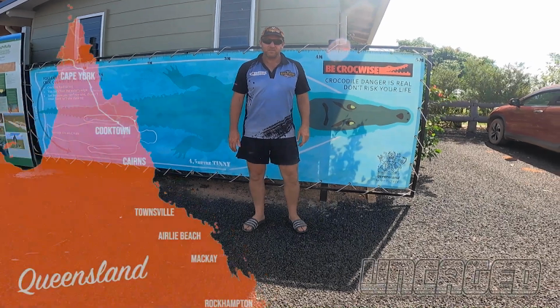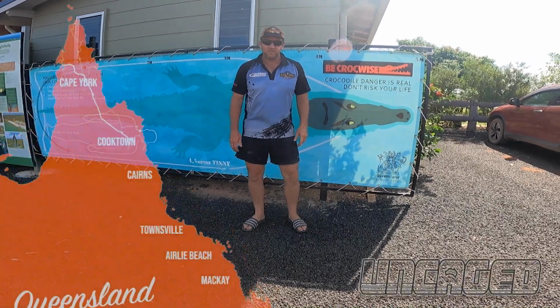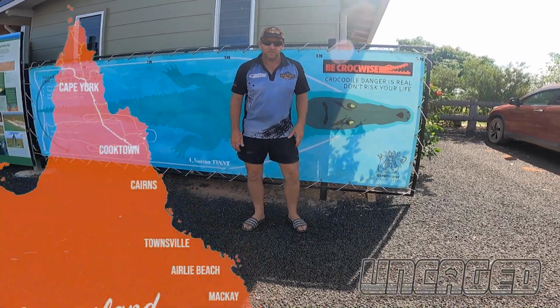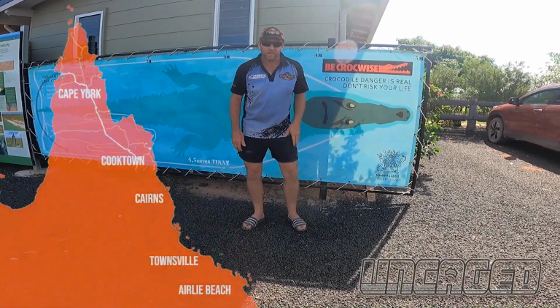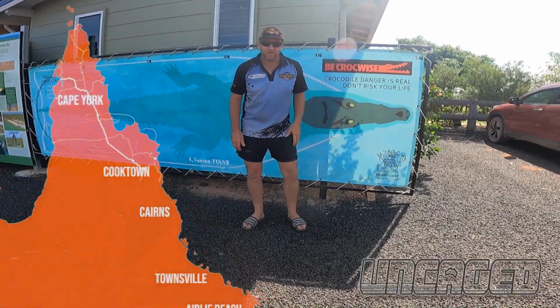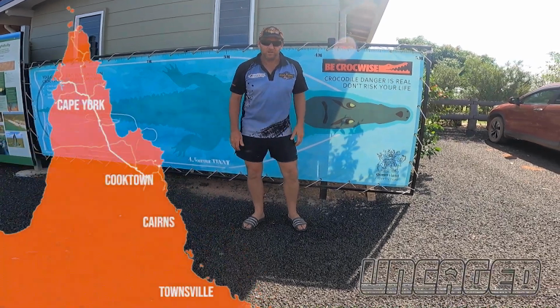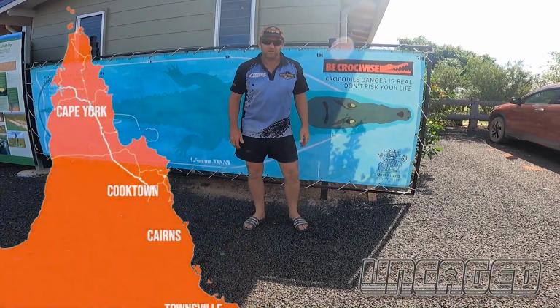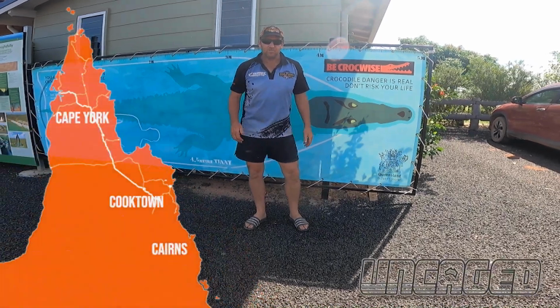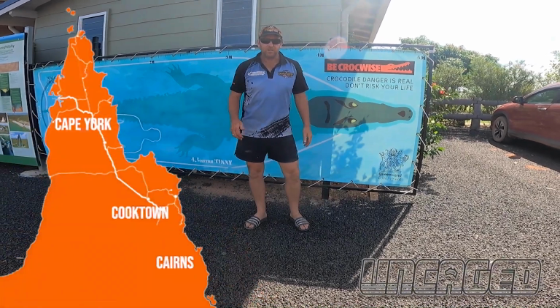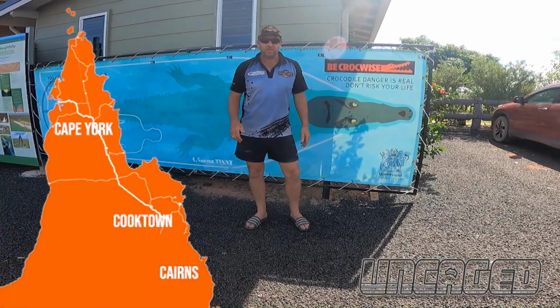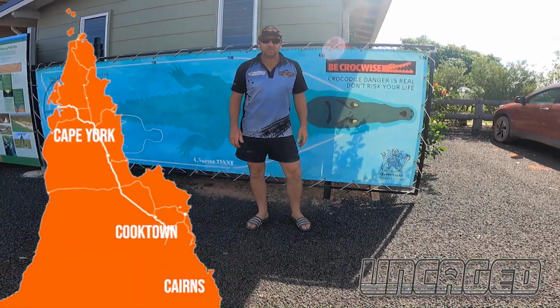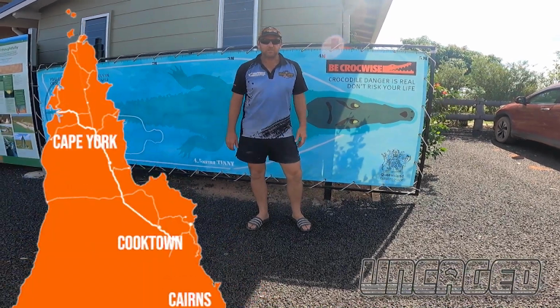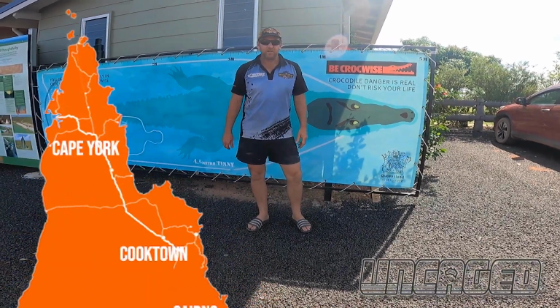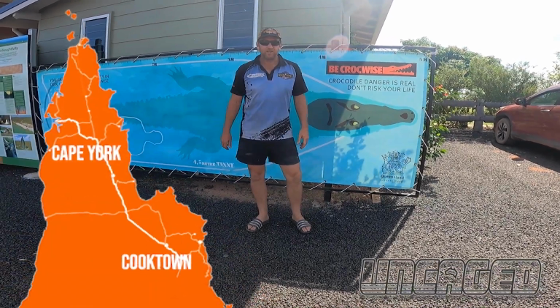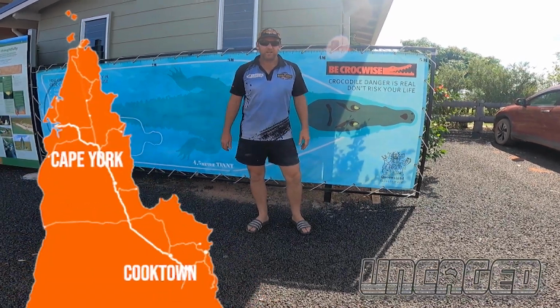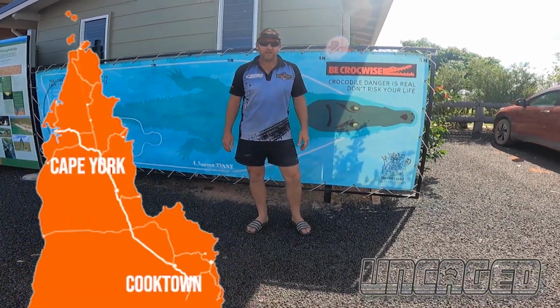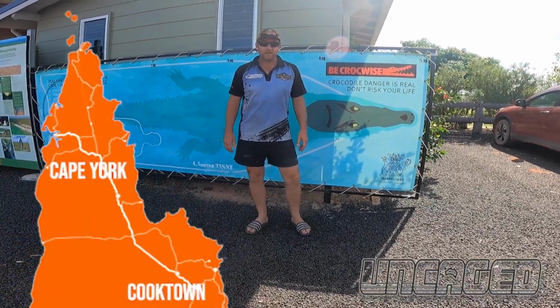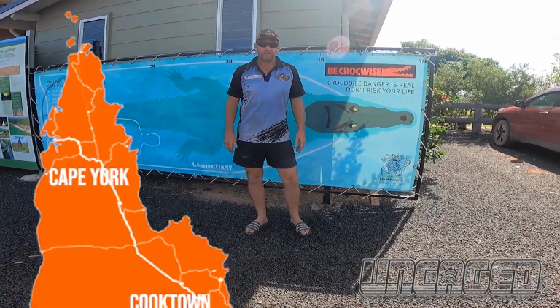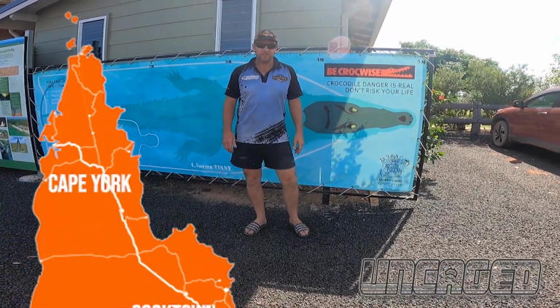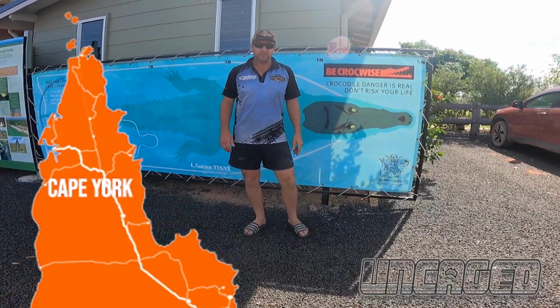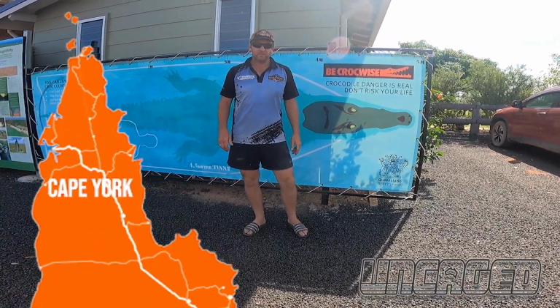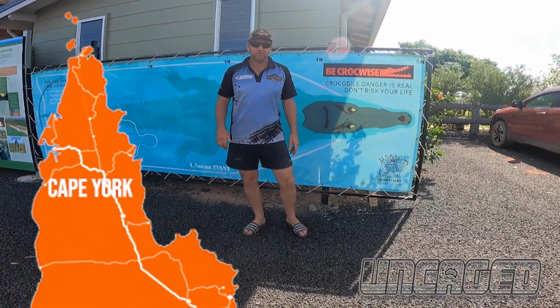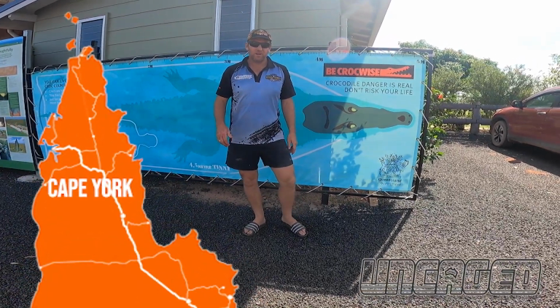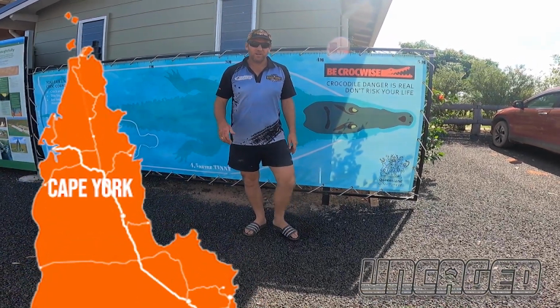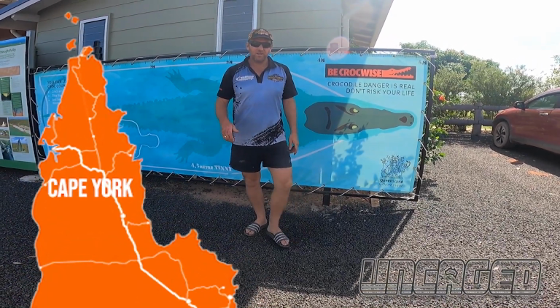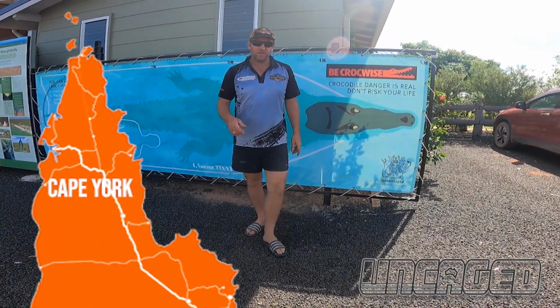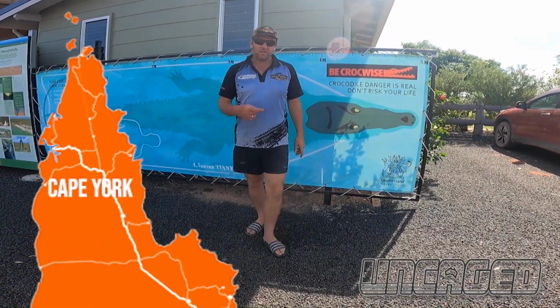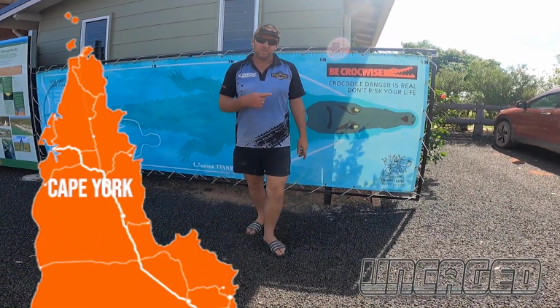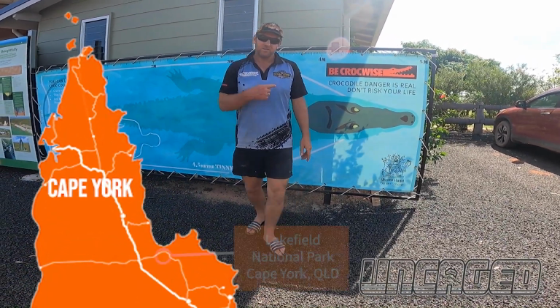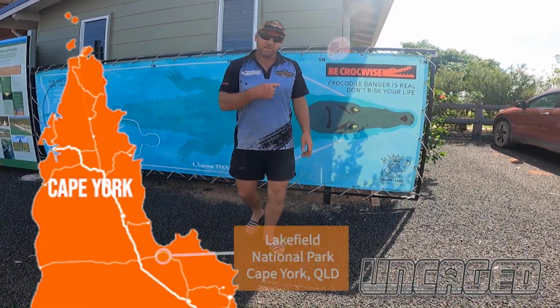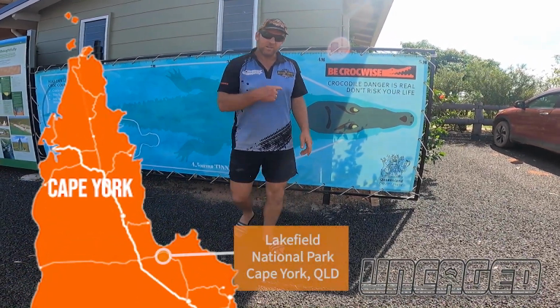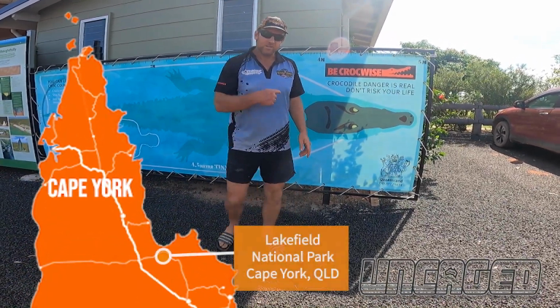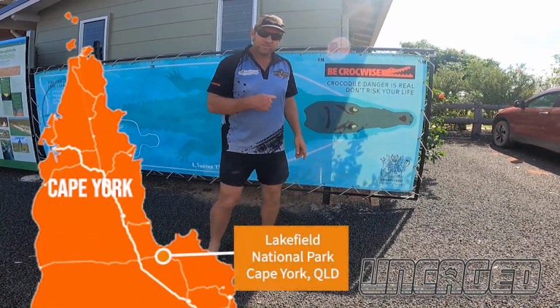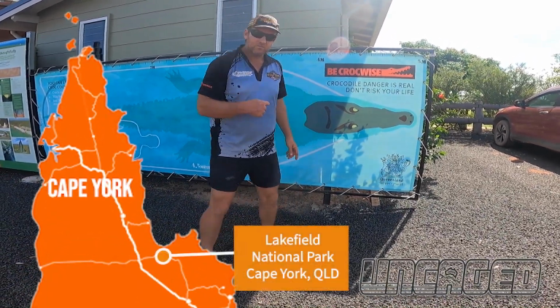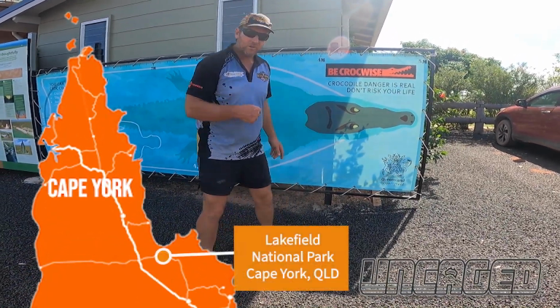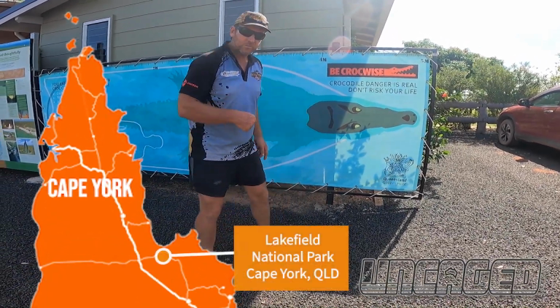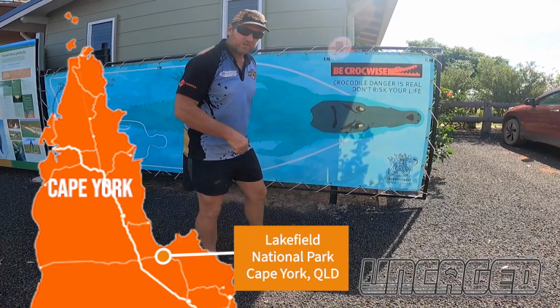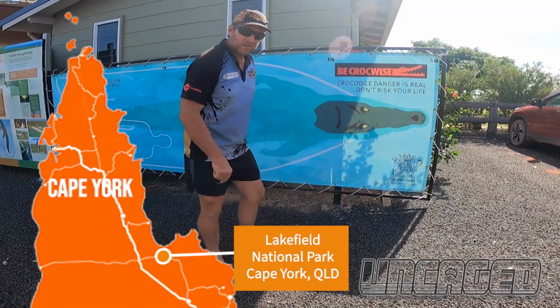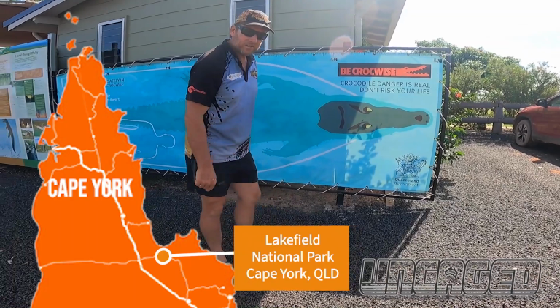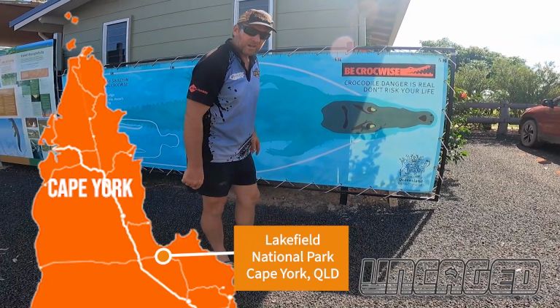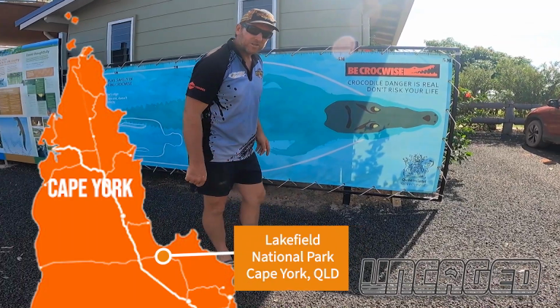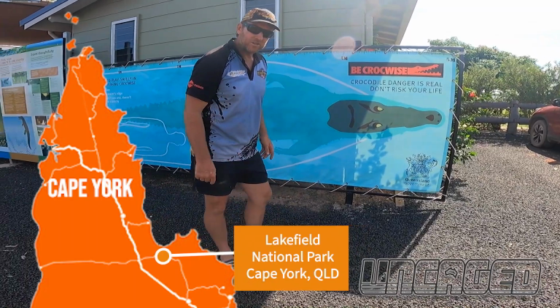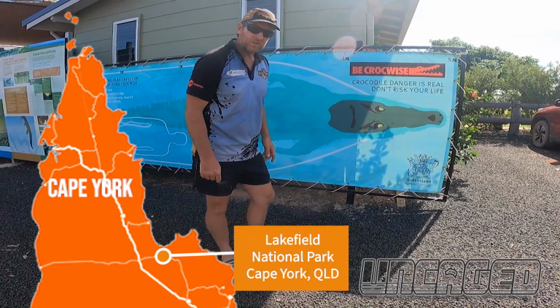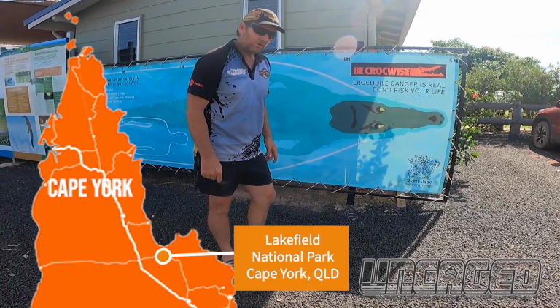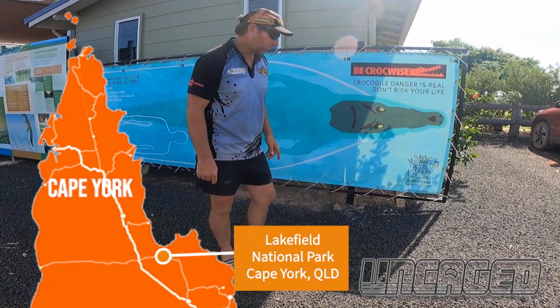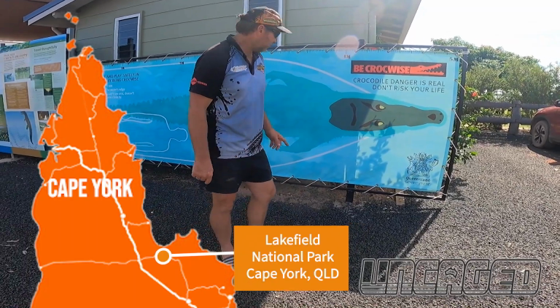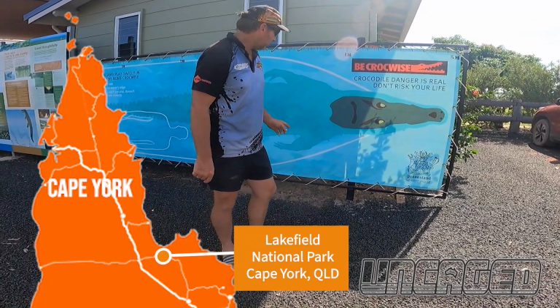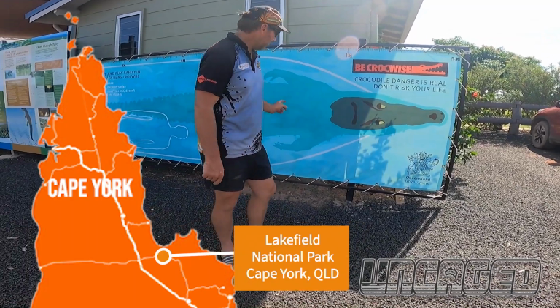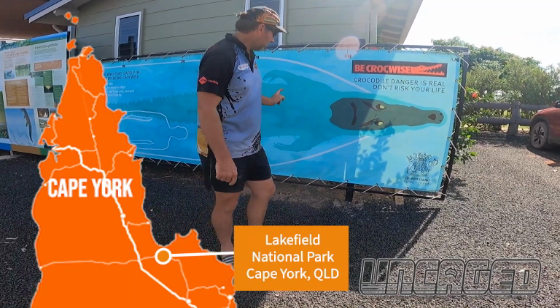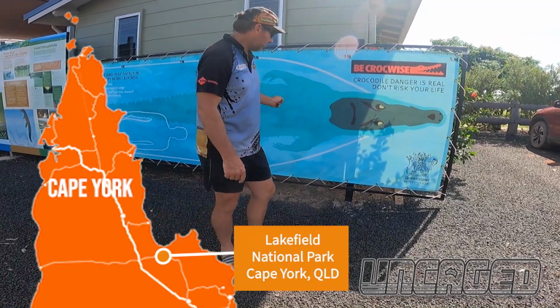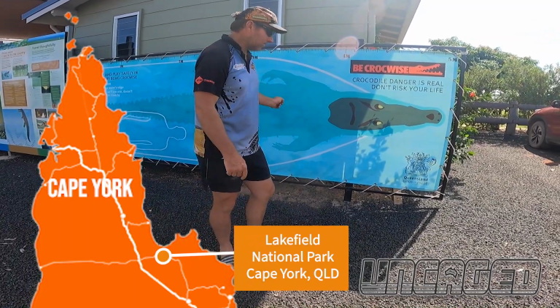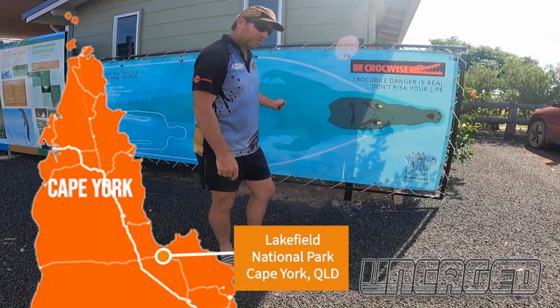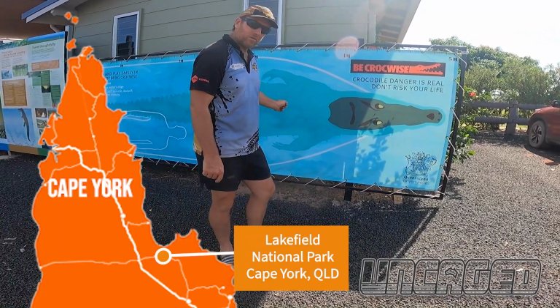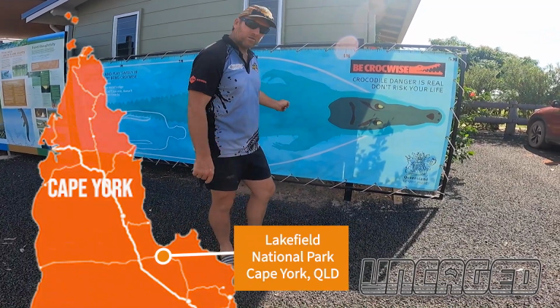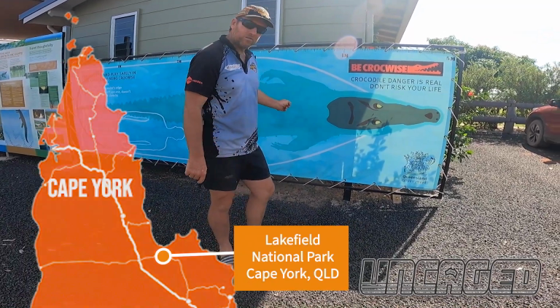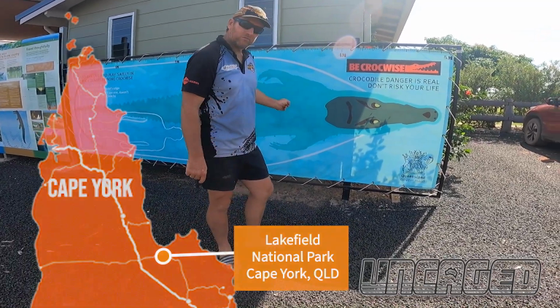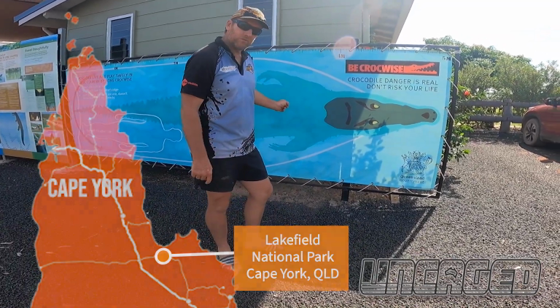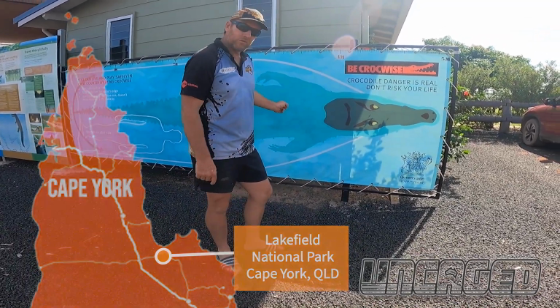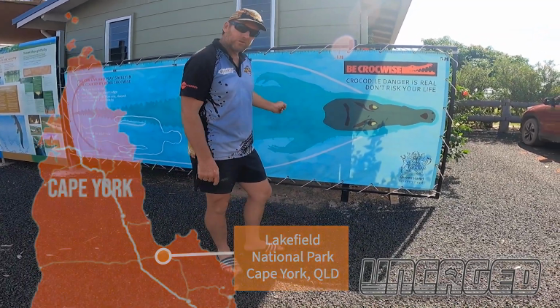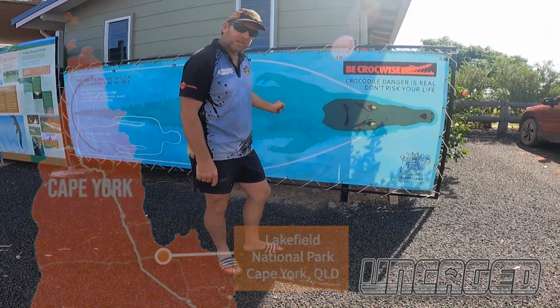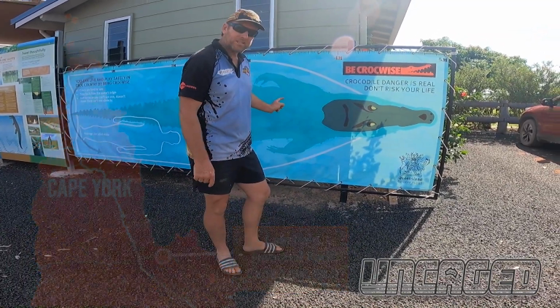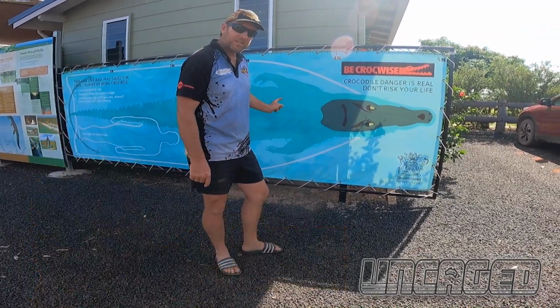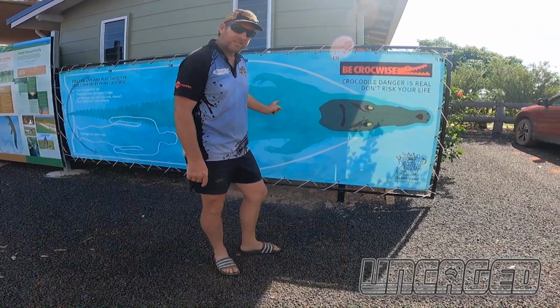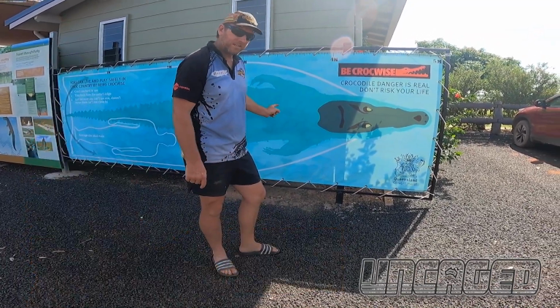Hey guys, Mick here from Uncaged in Australia. Check out this representation of a crocodile versus a tinny.